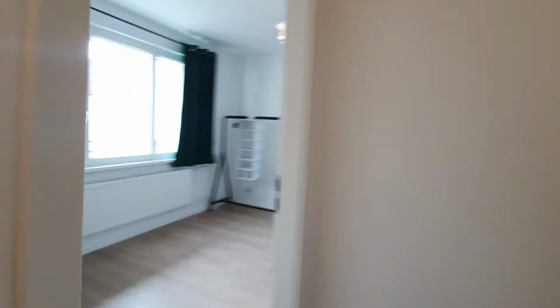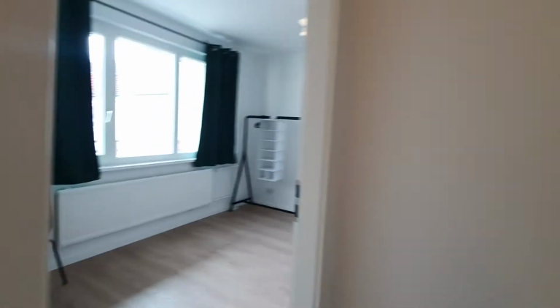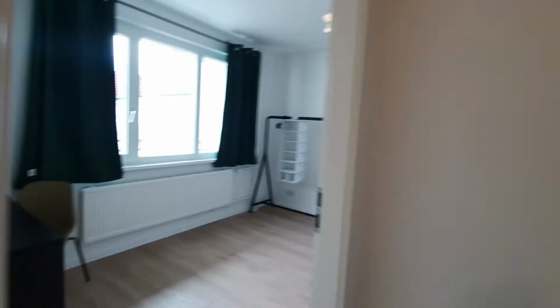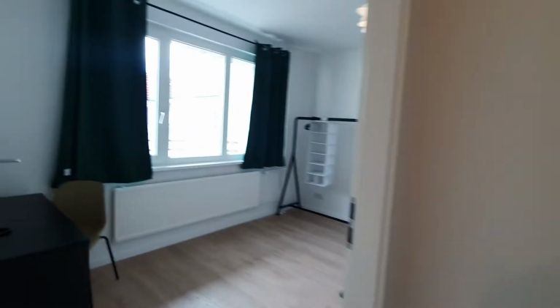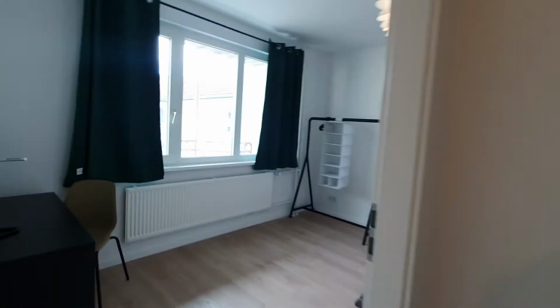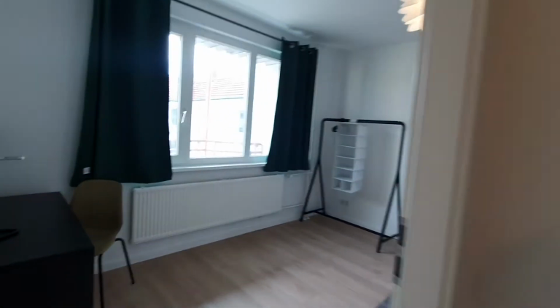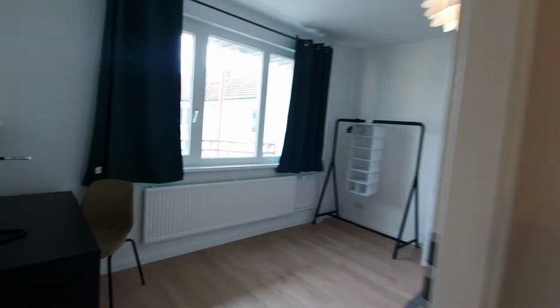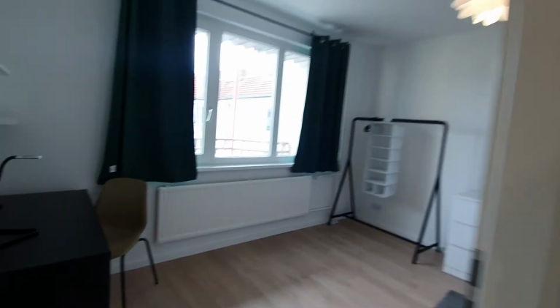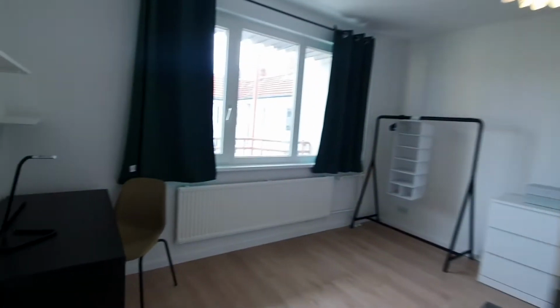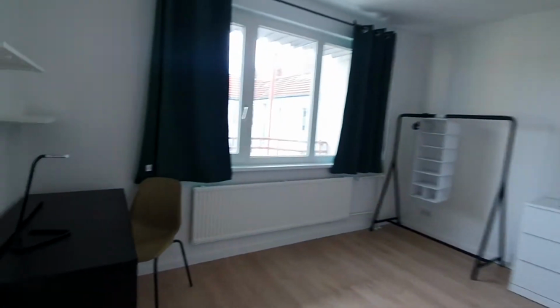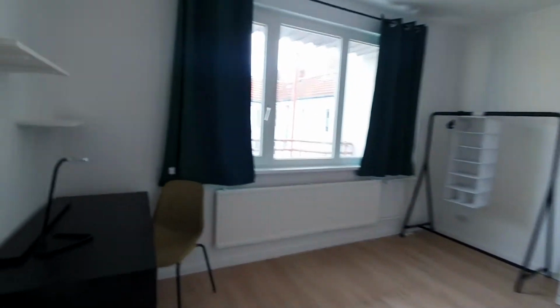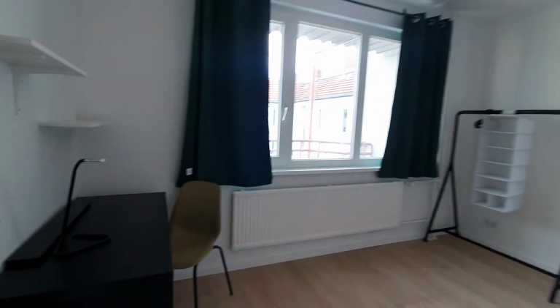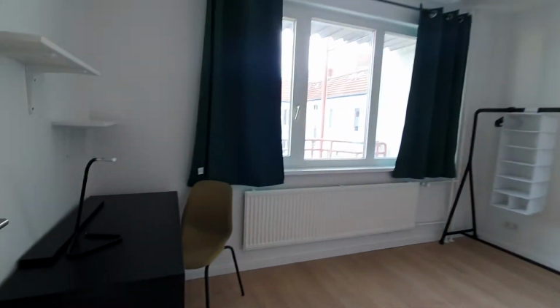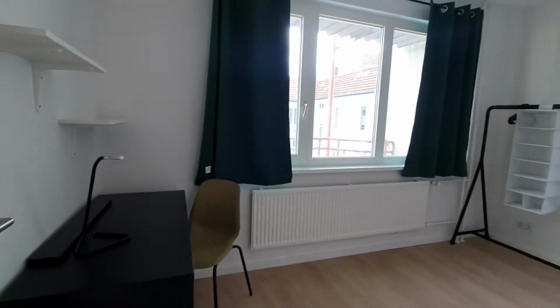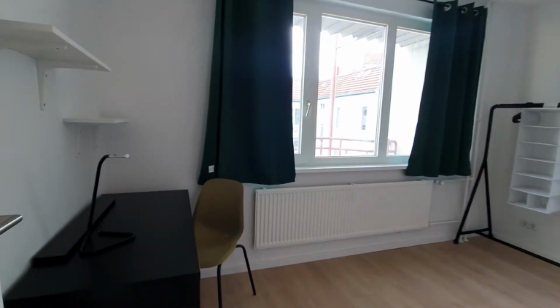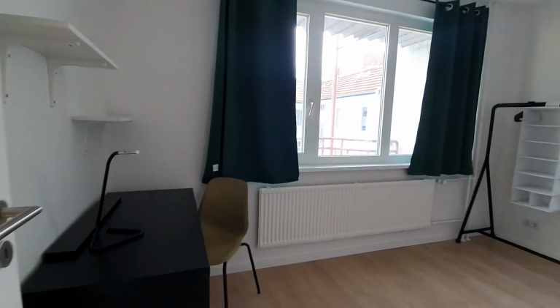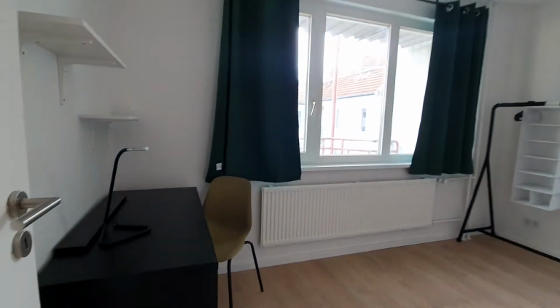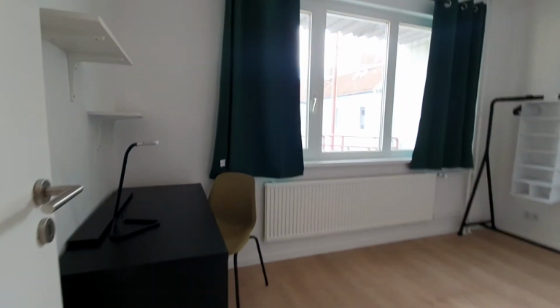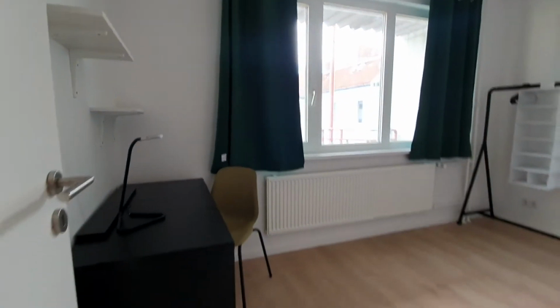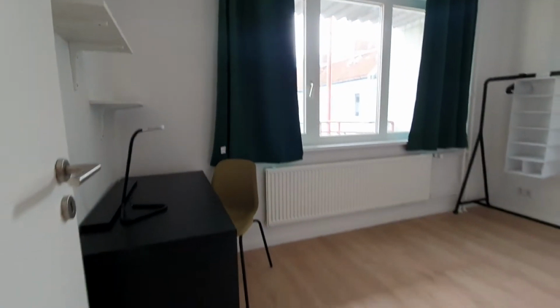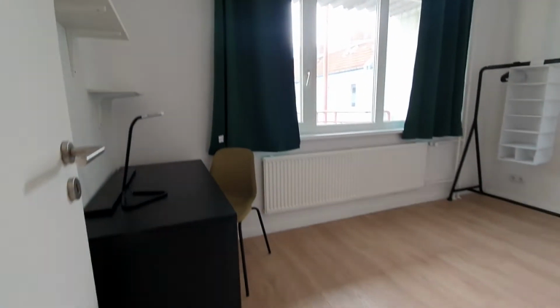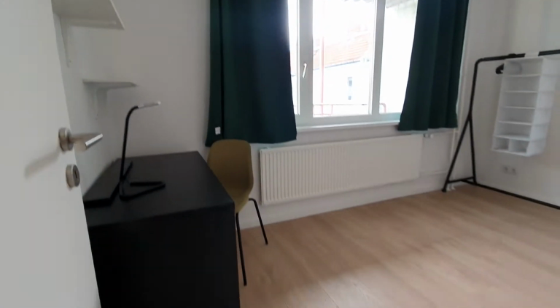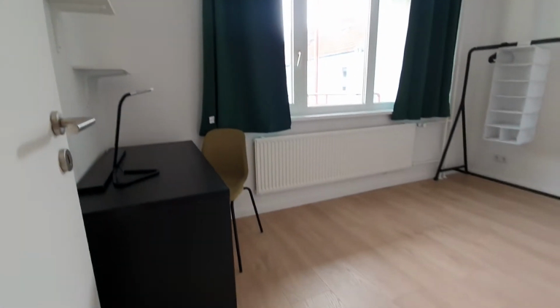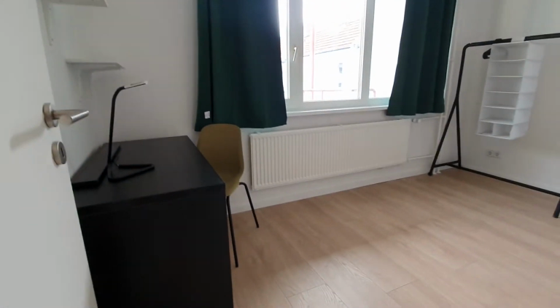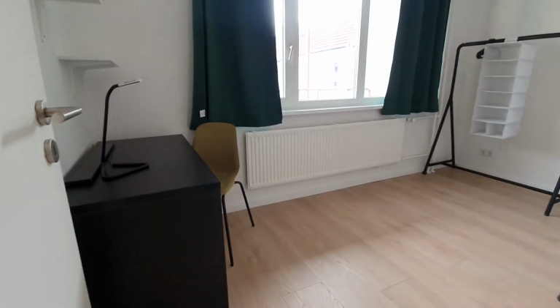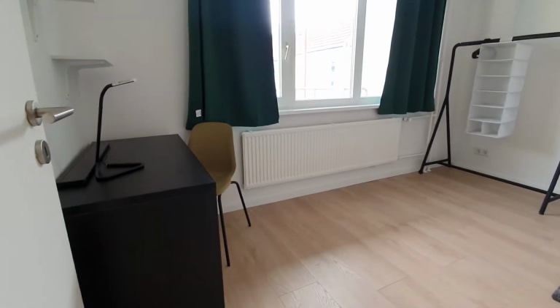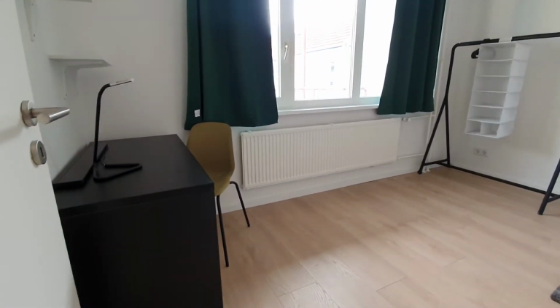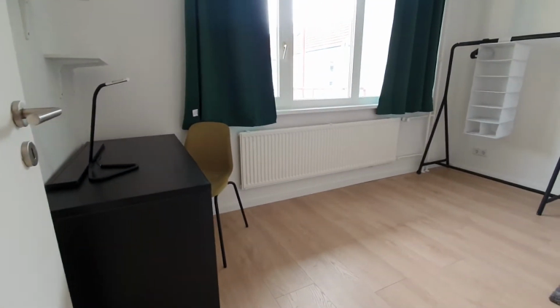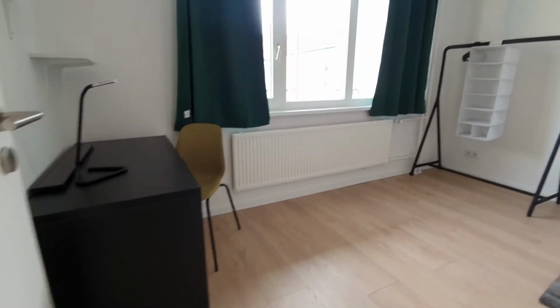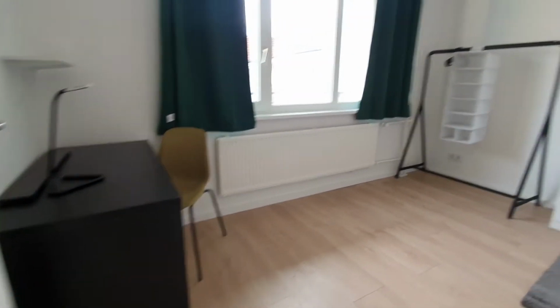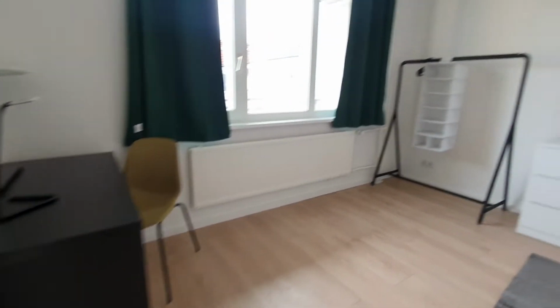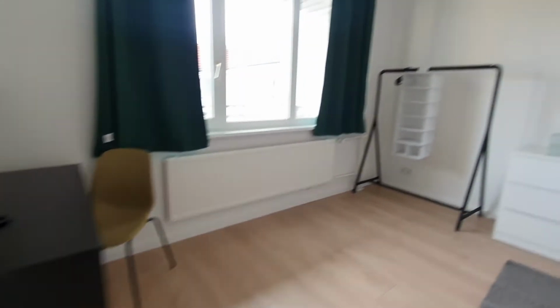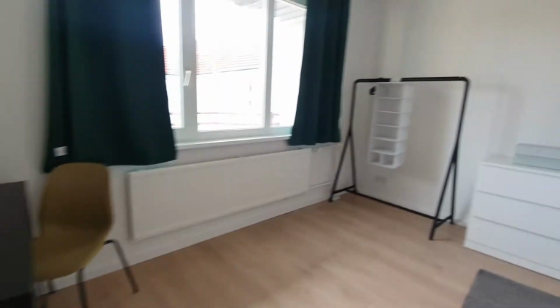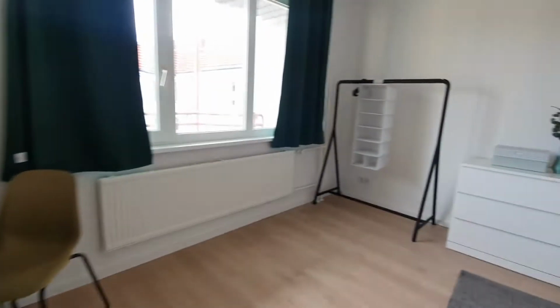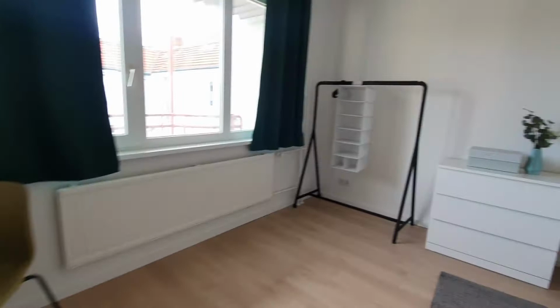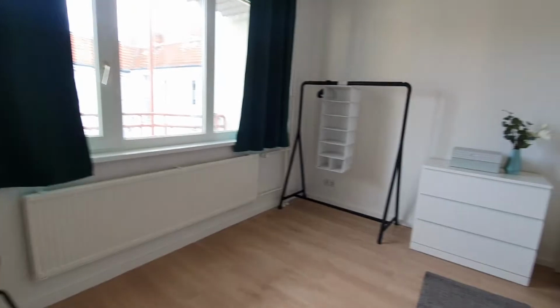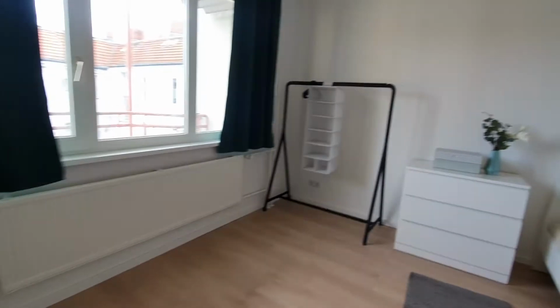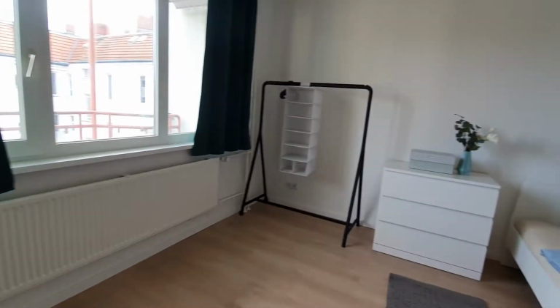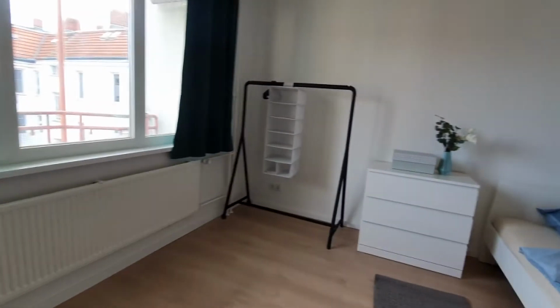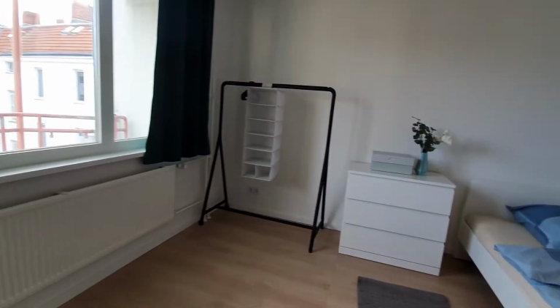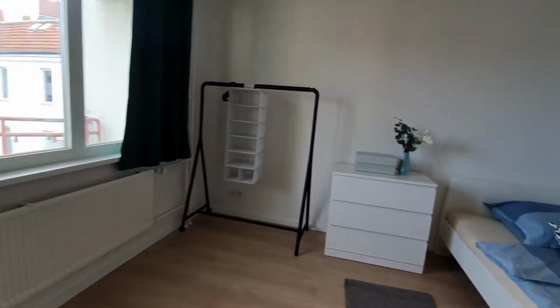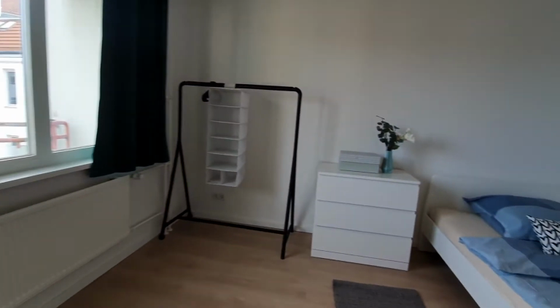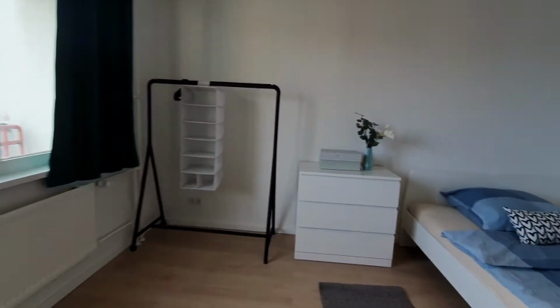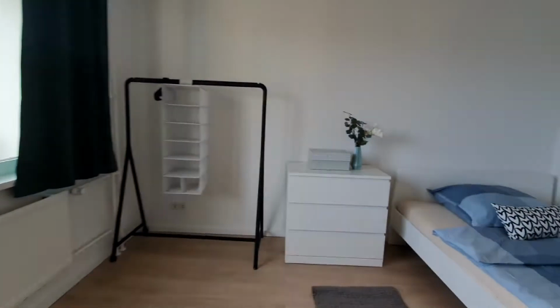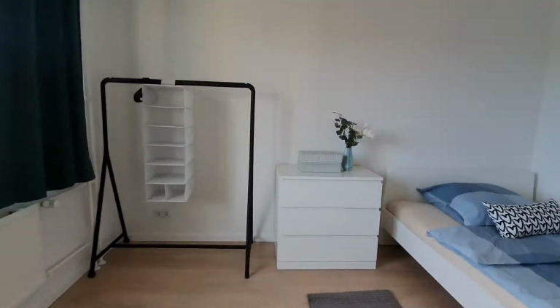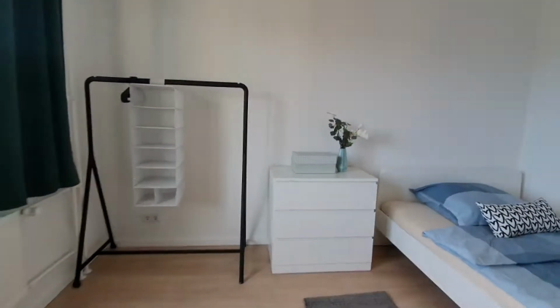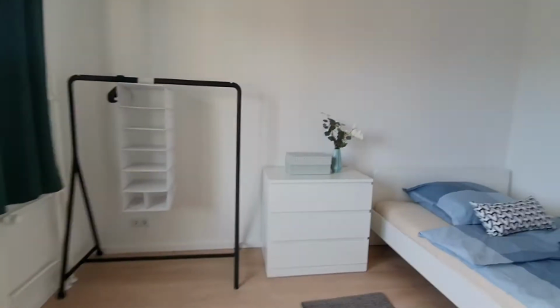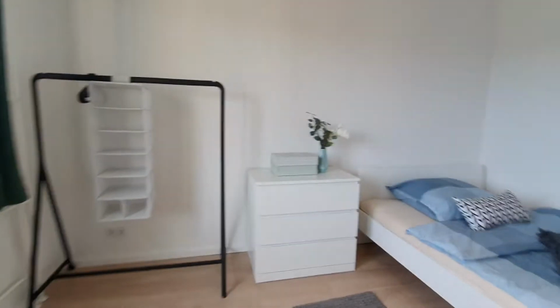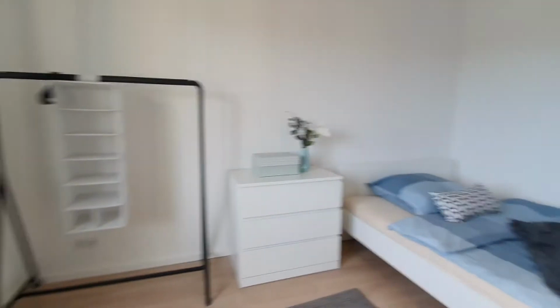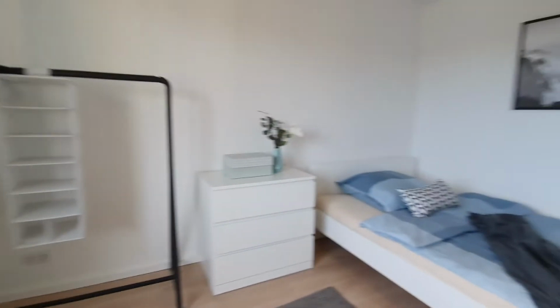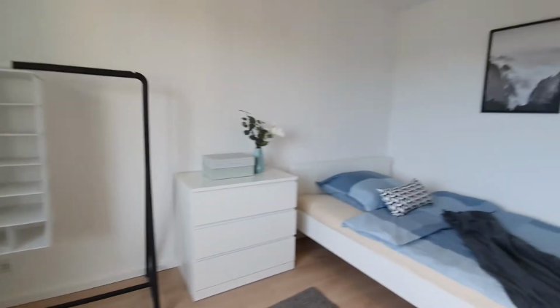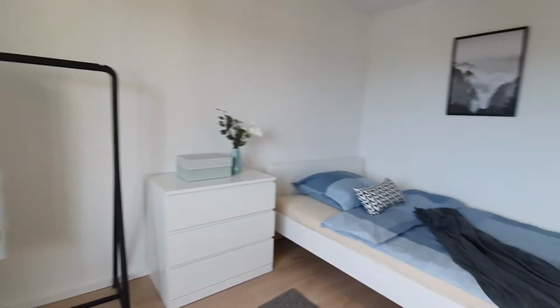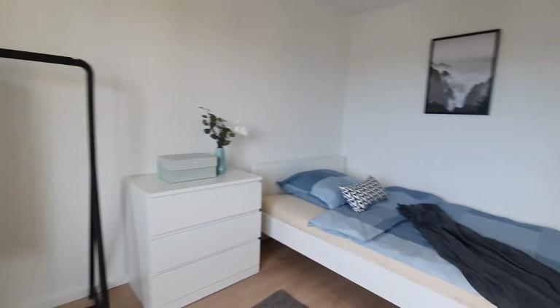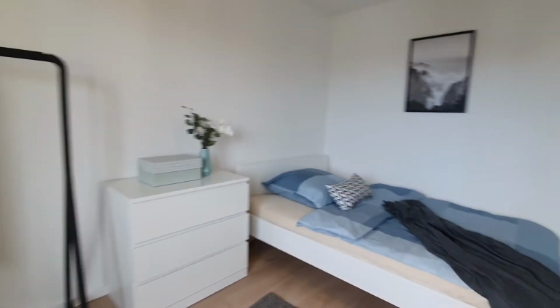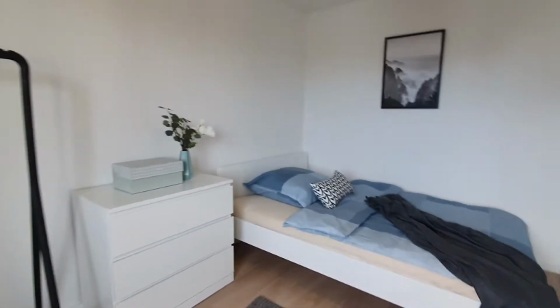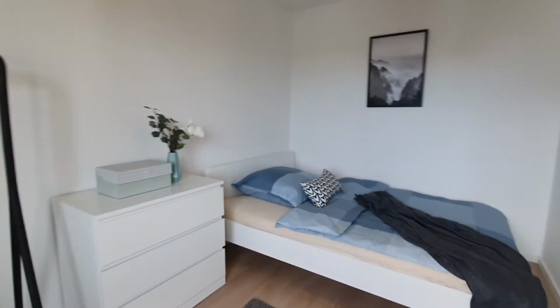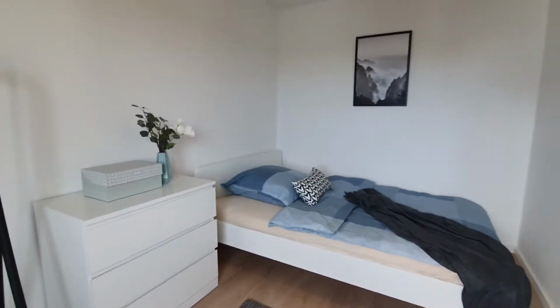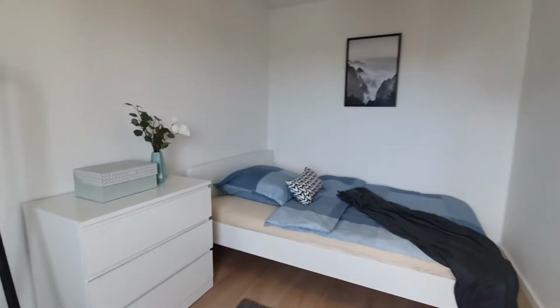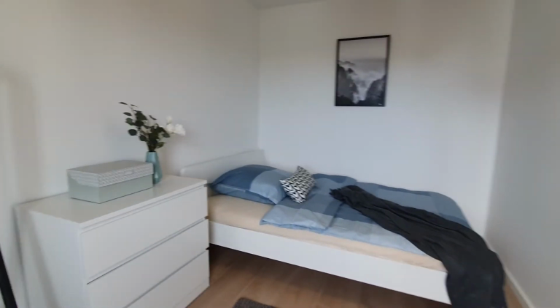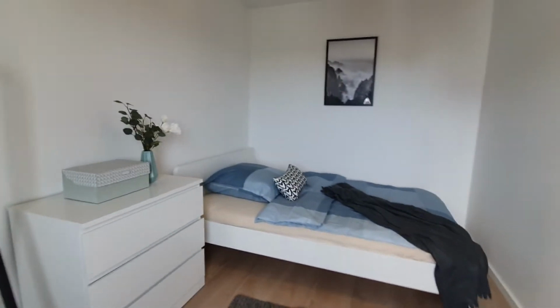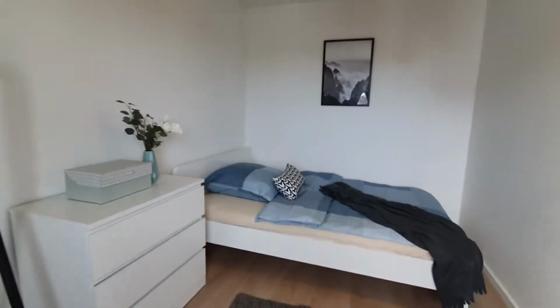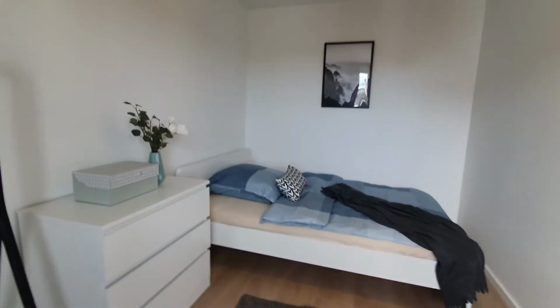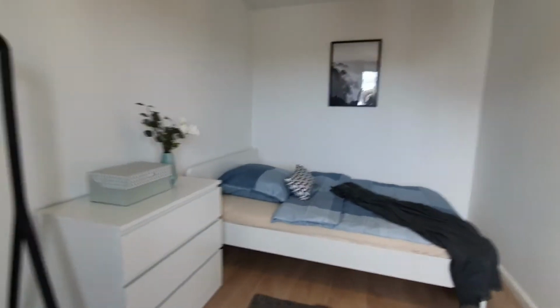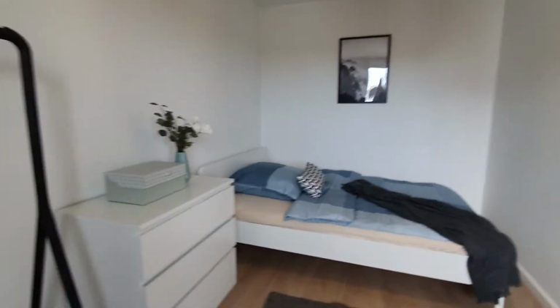Here we are — this is bedroom number 1. You have the desktop, closet and the double bed.